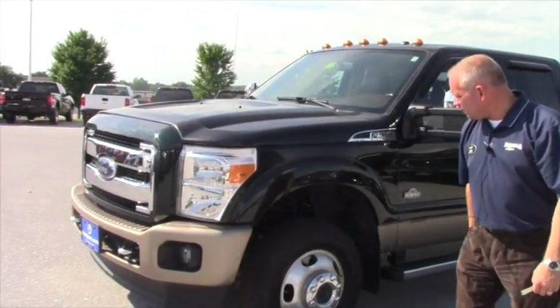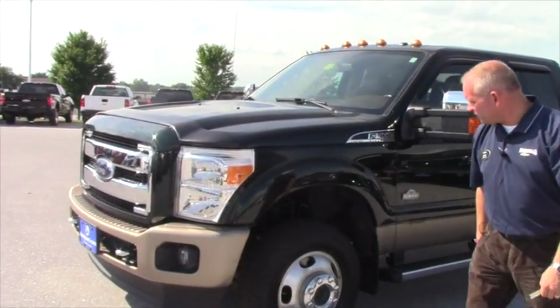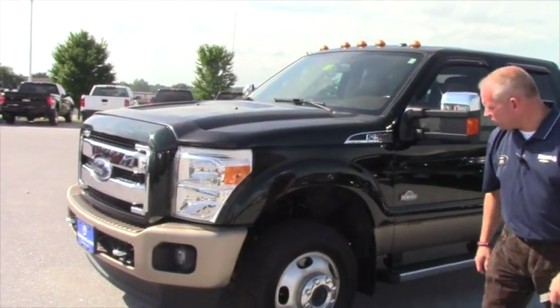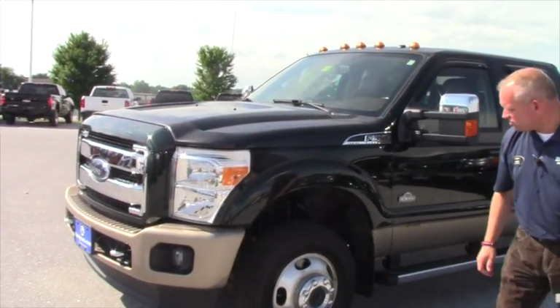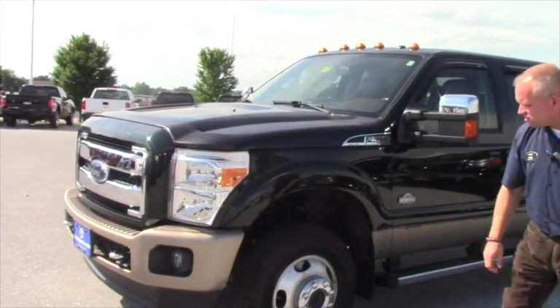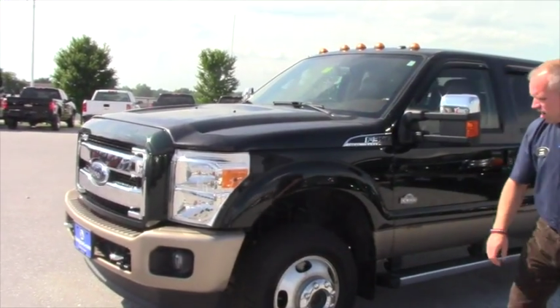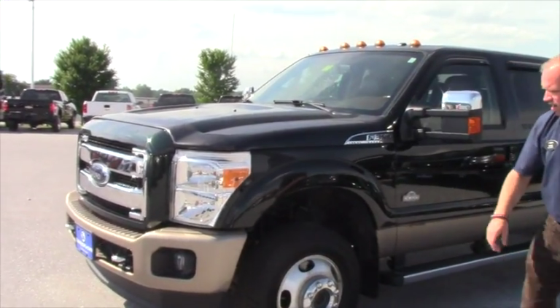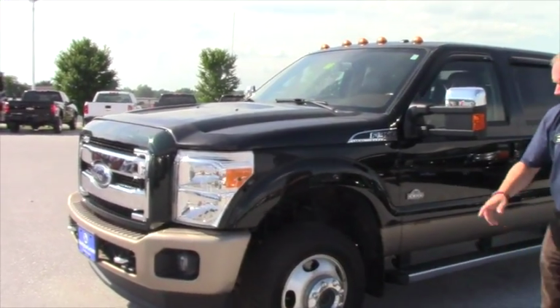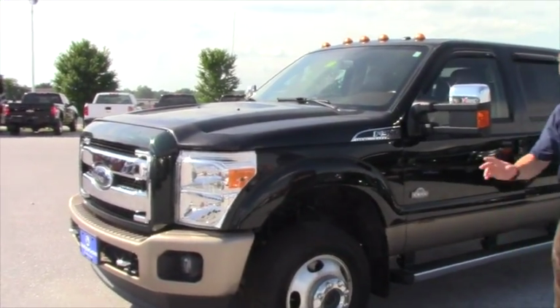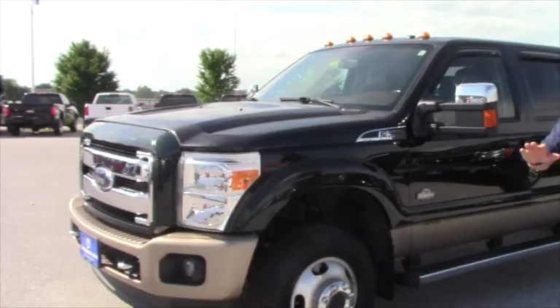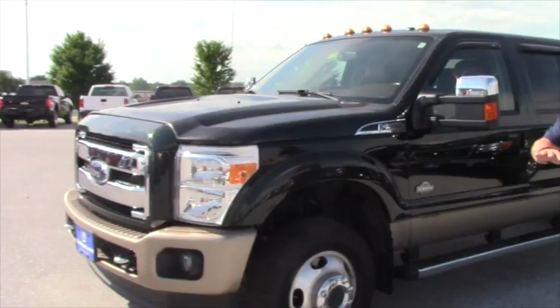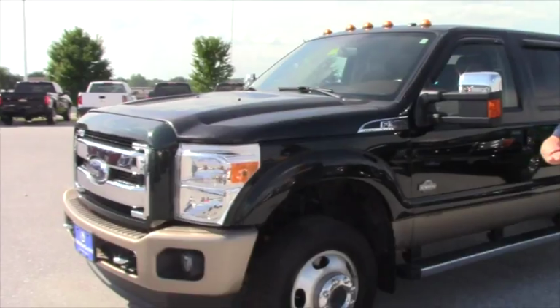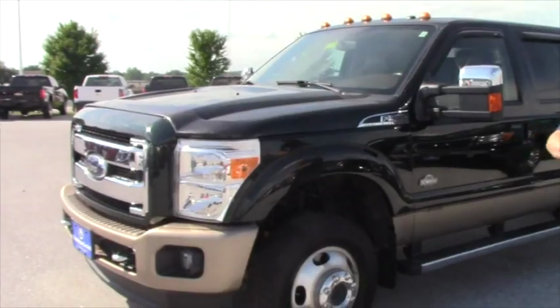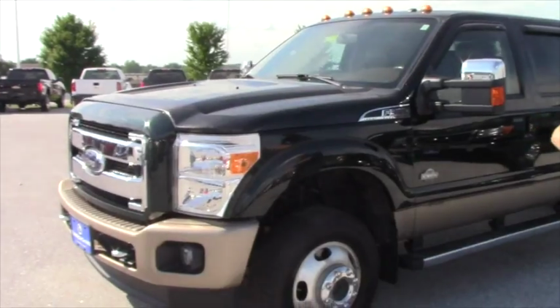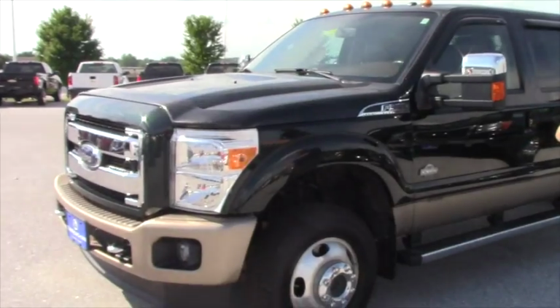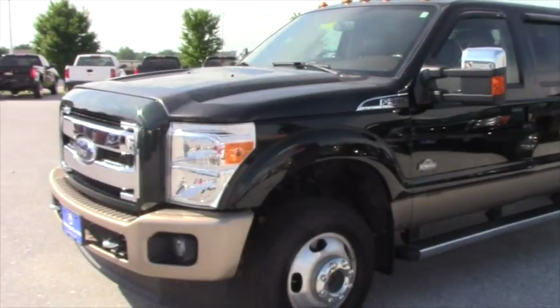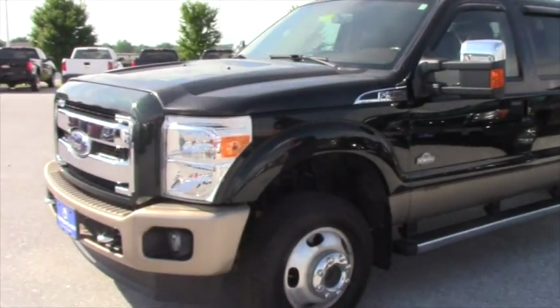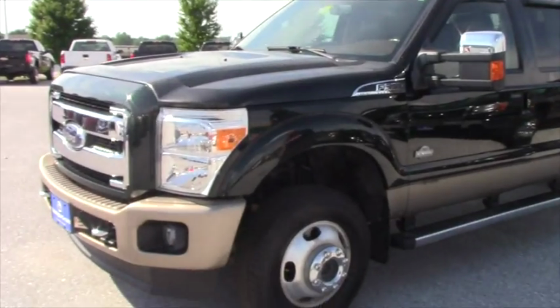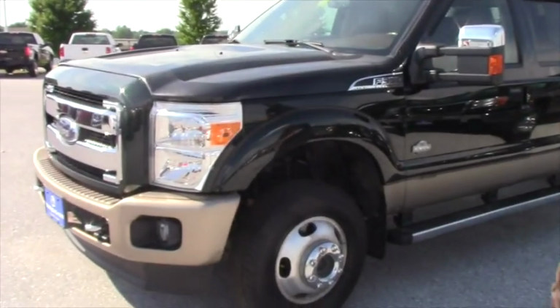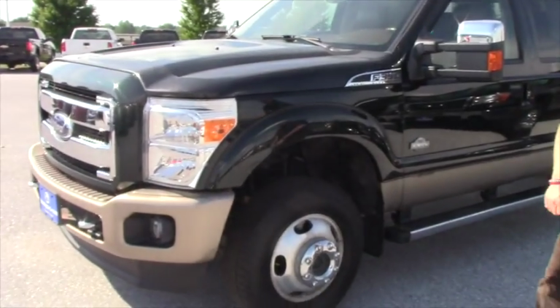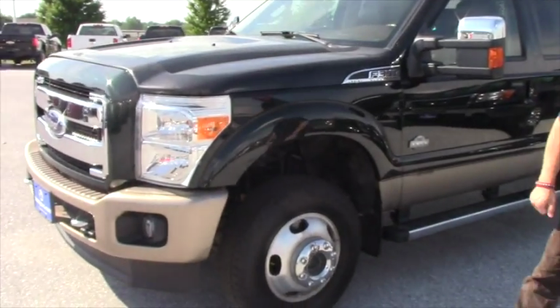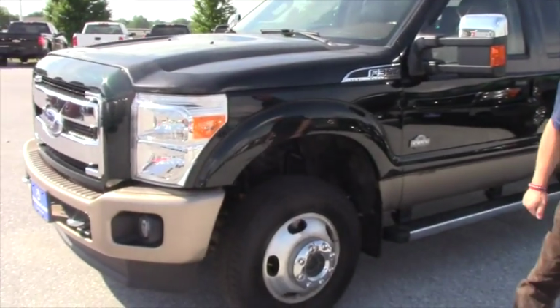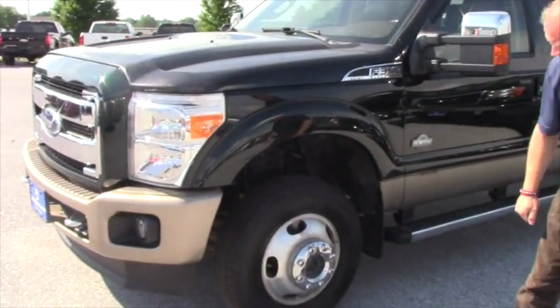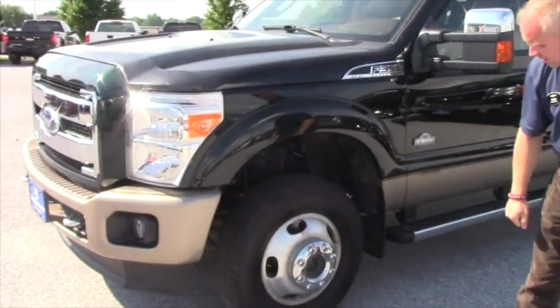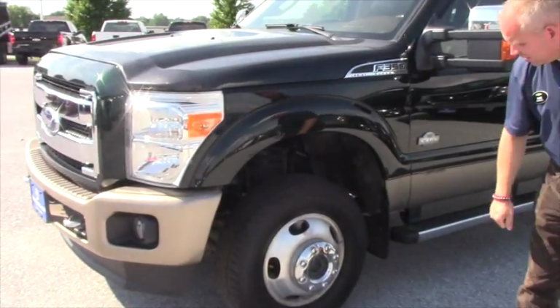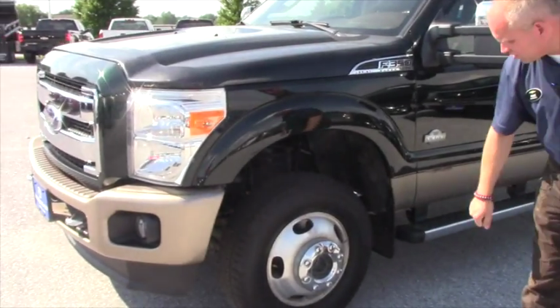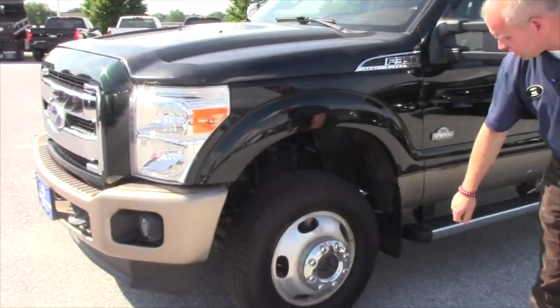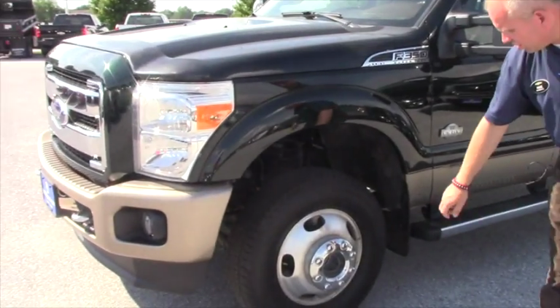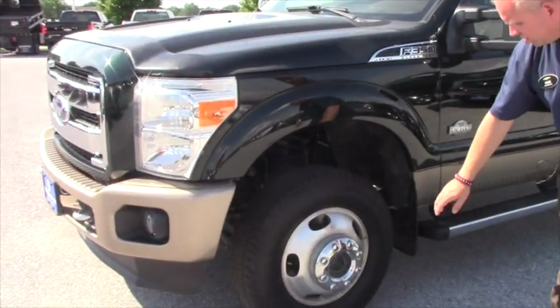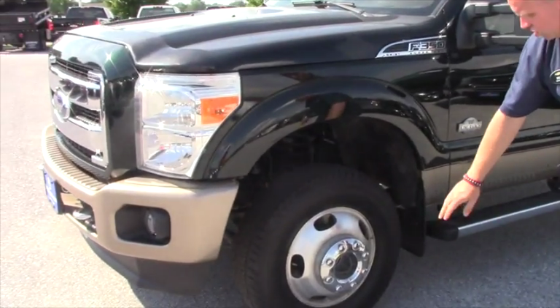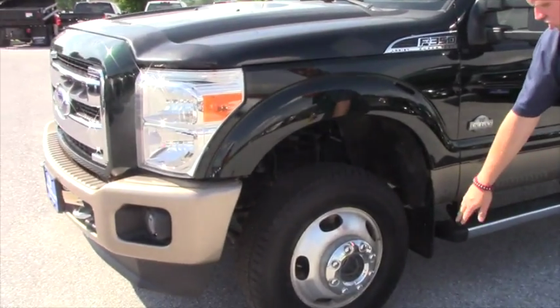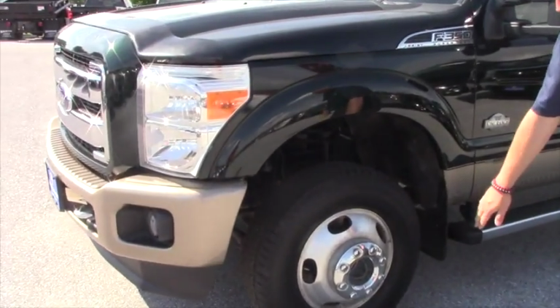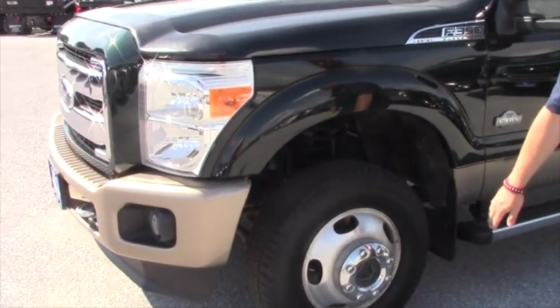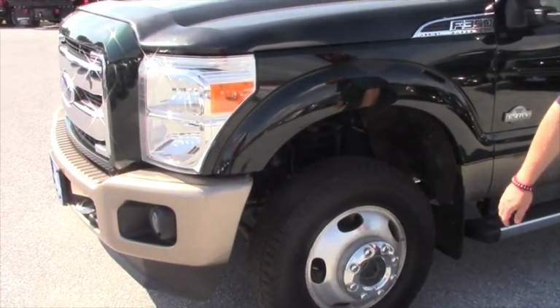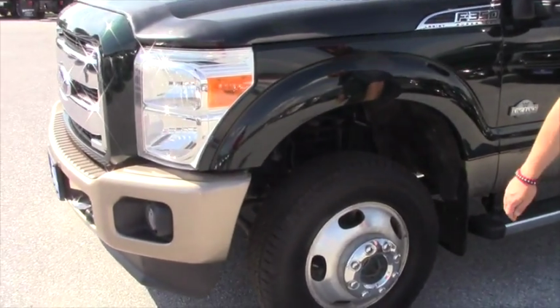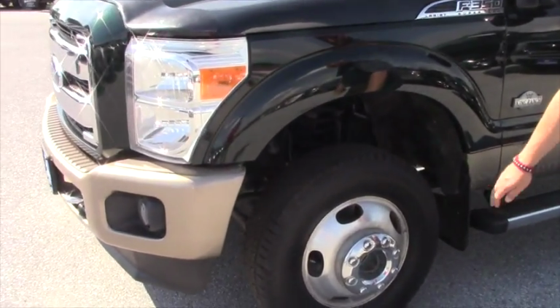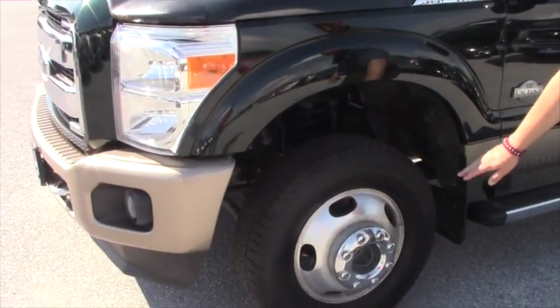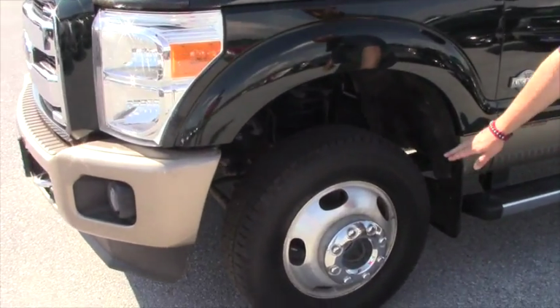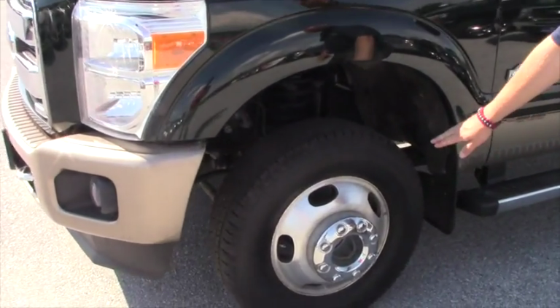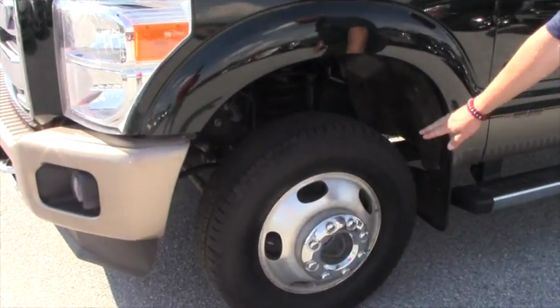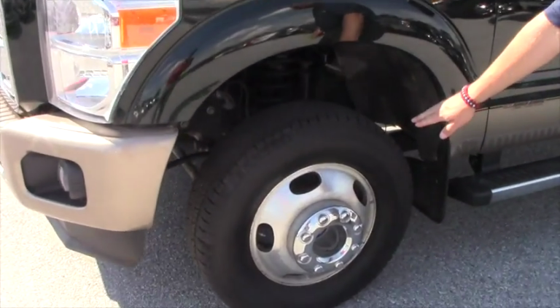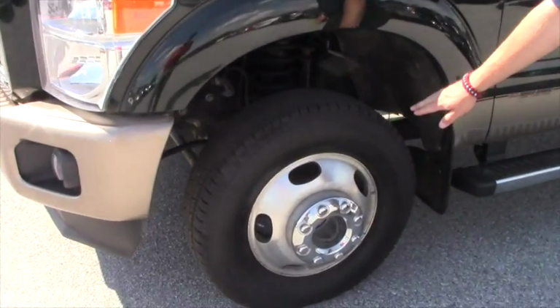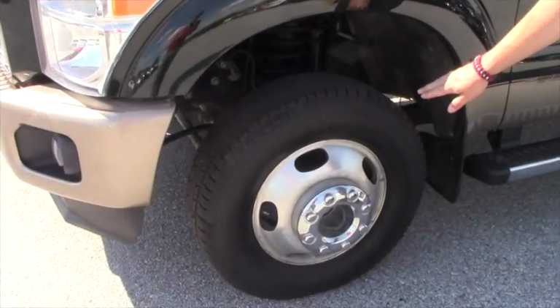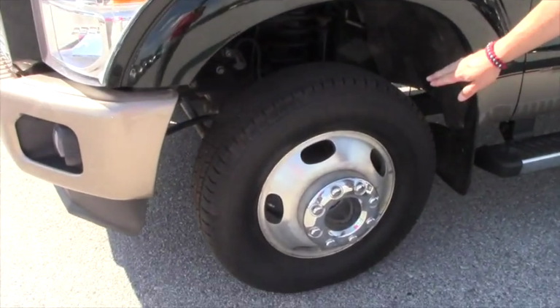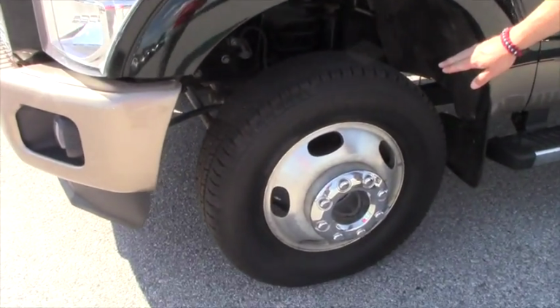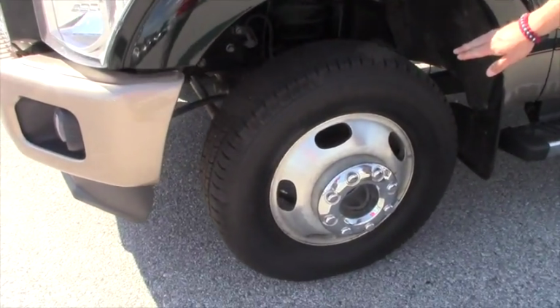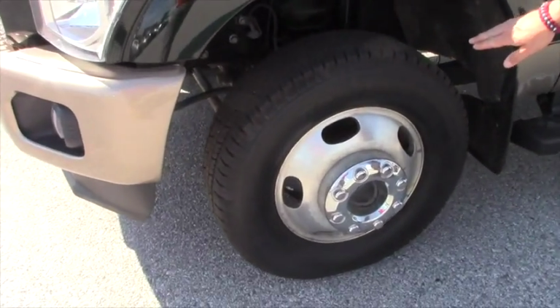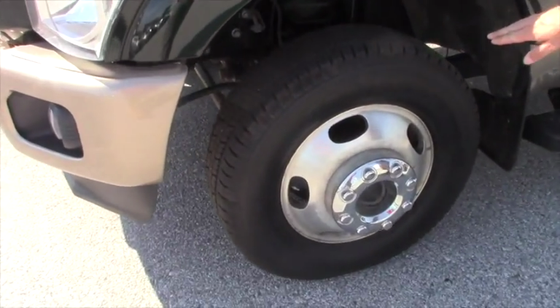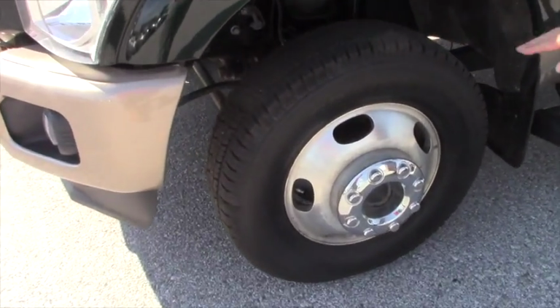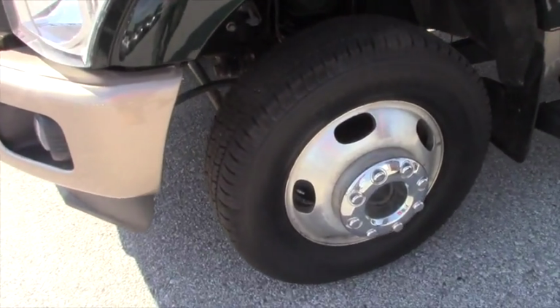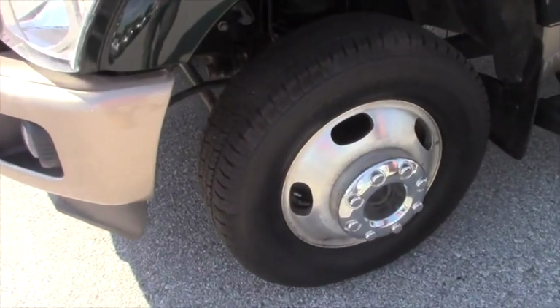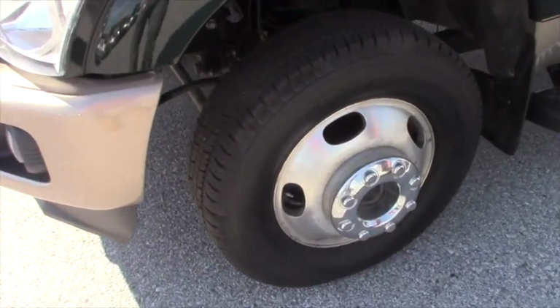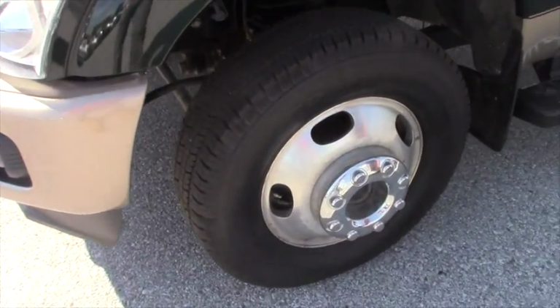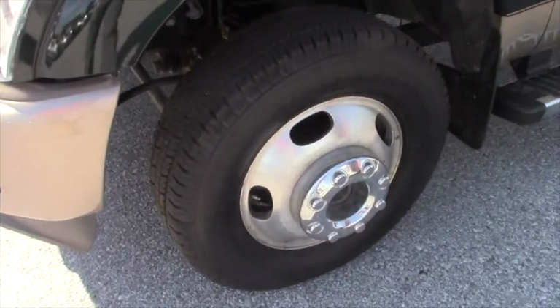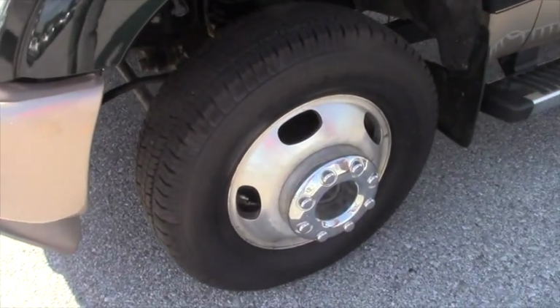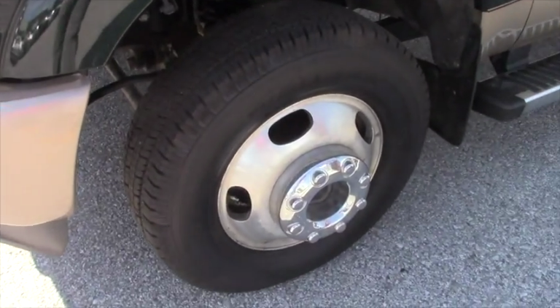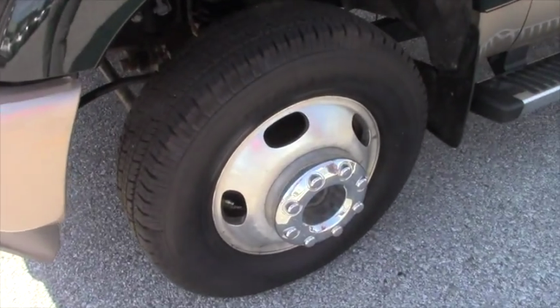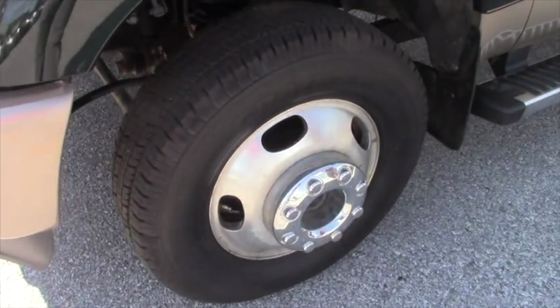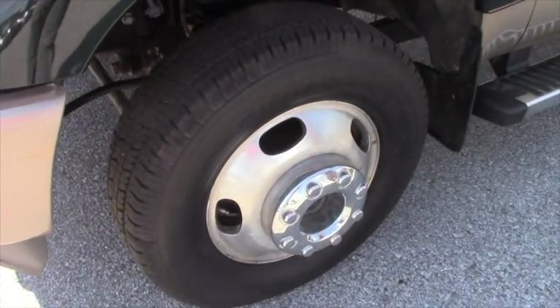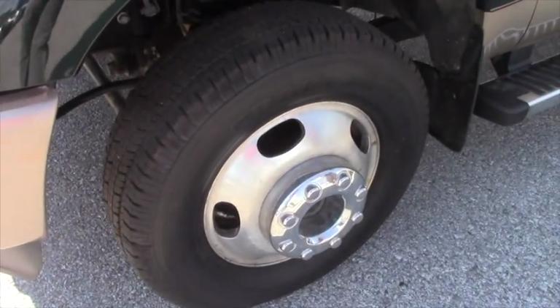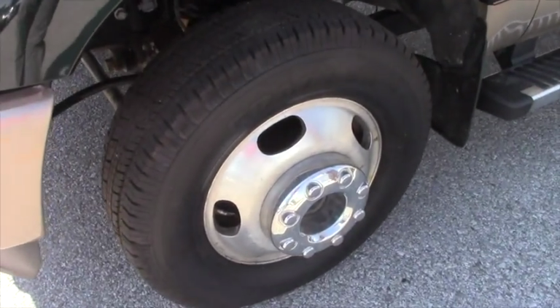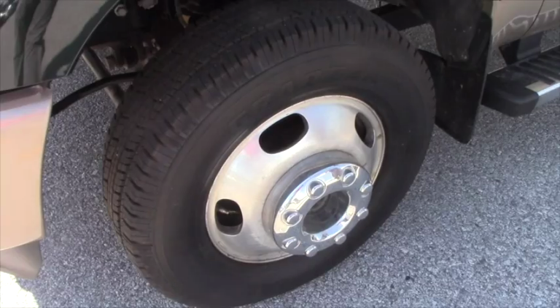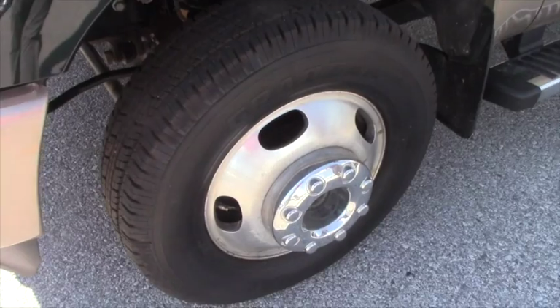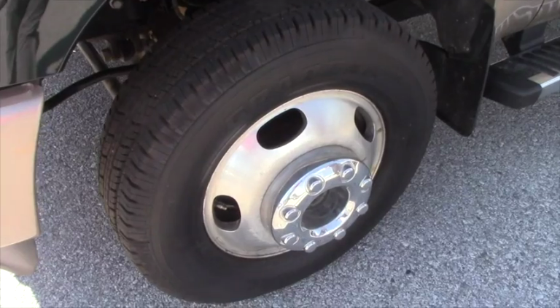First off, you asked about the tires. These are the General Grabbers. These are new tires.